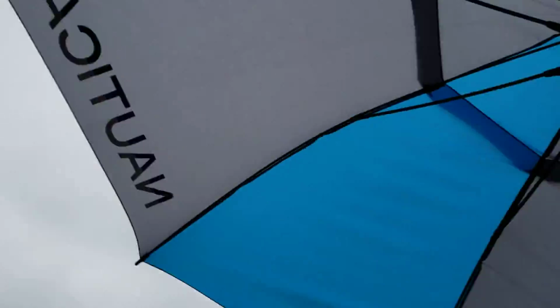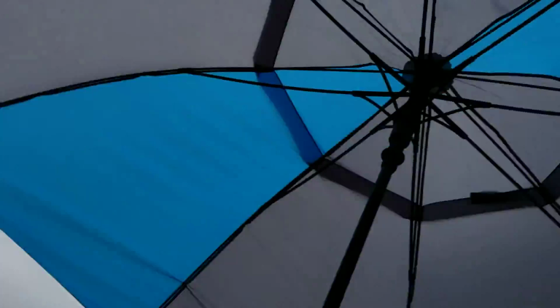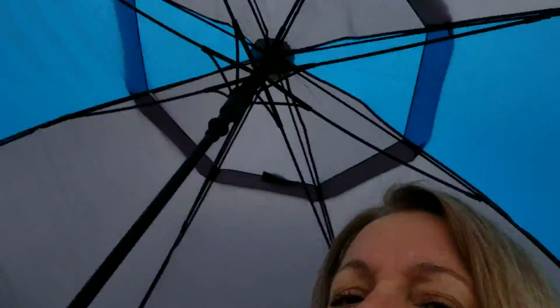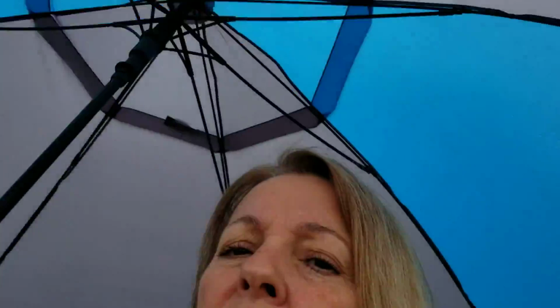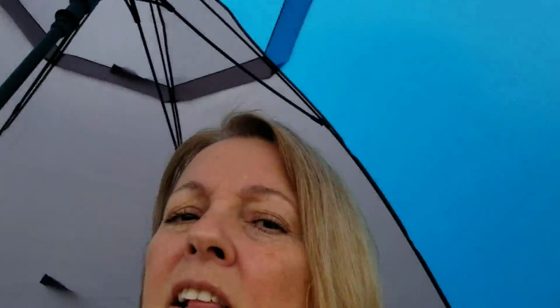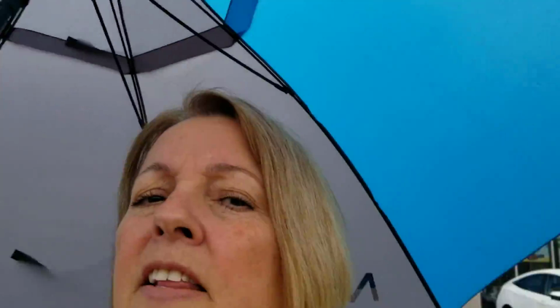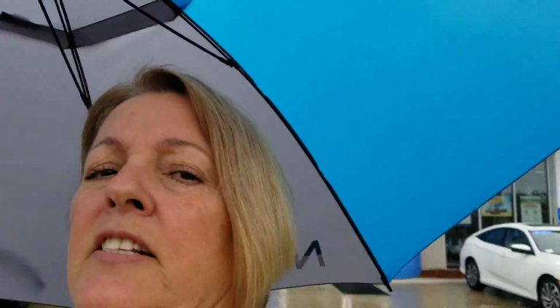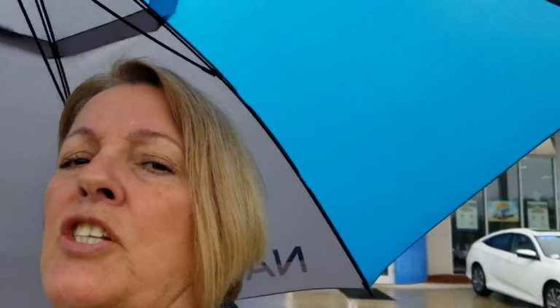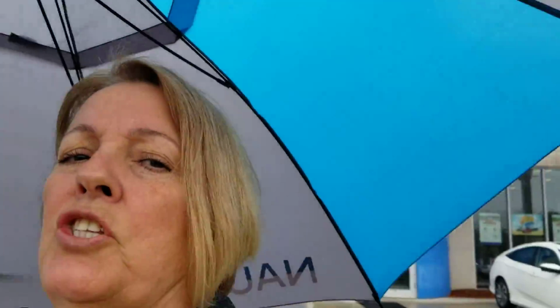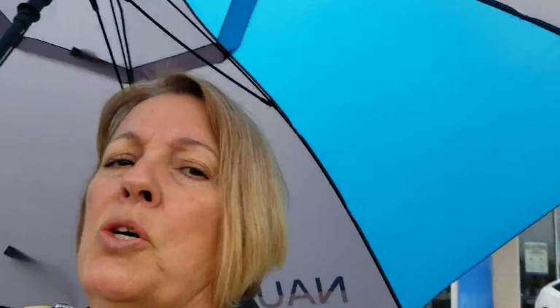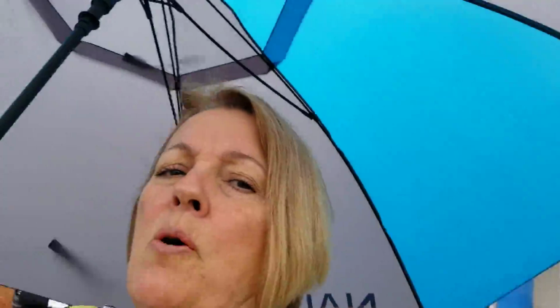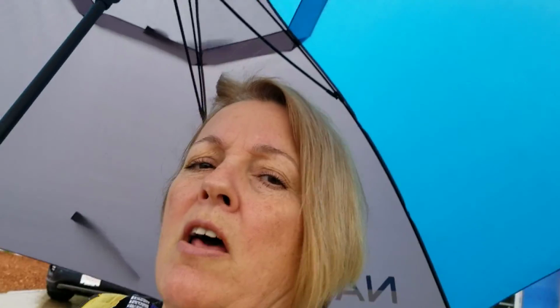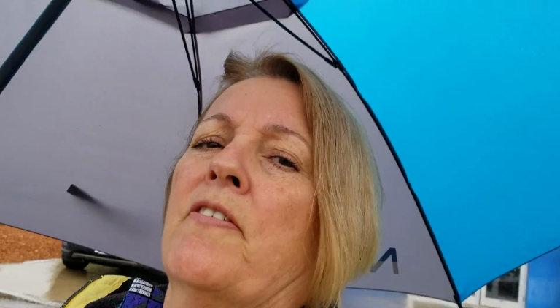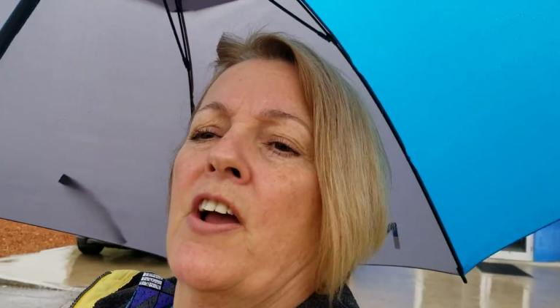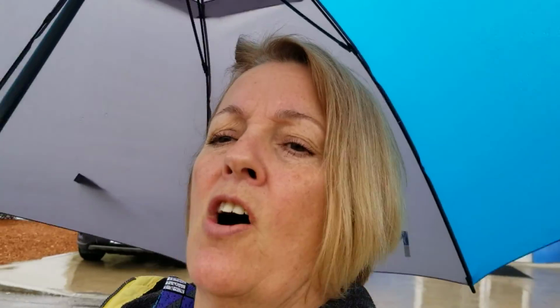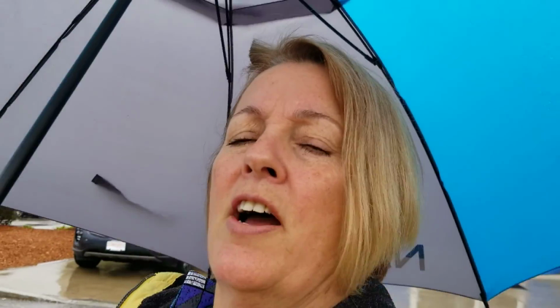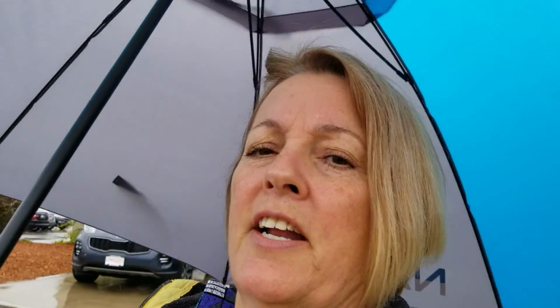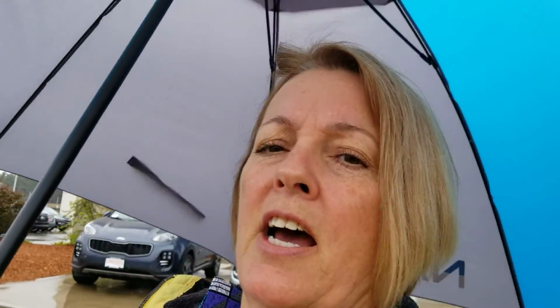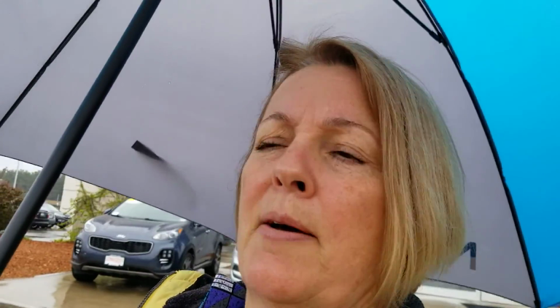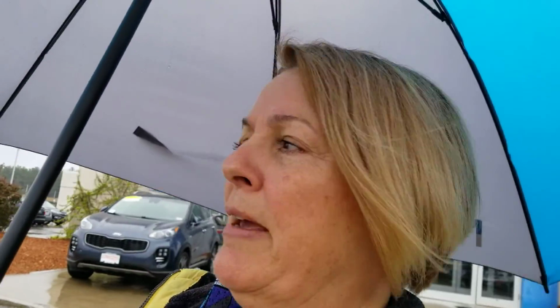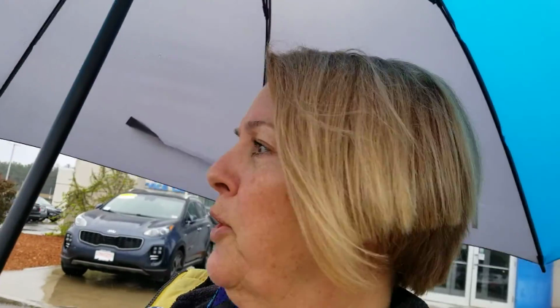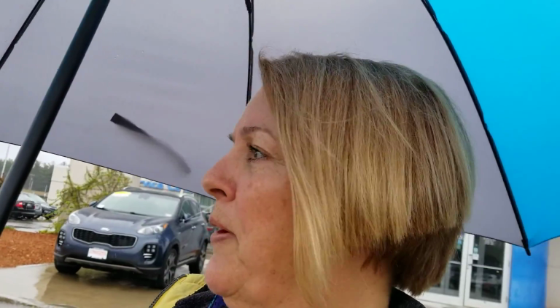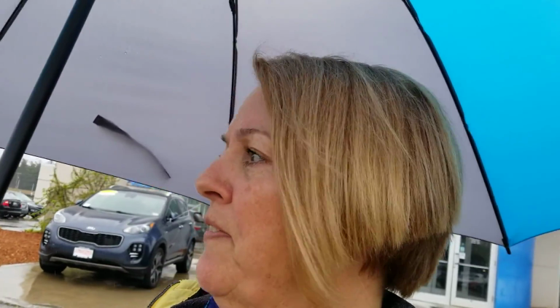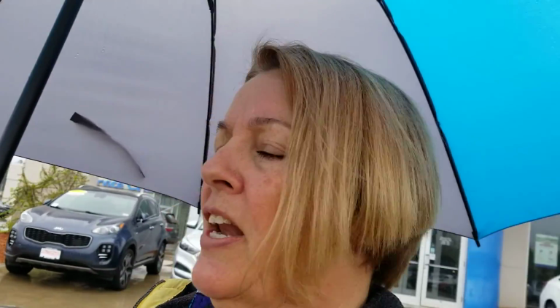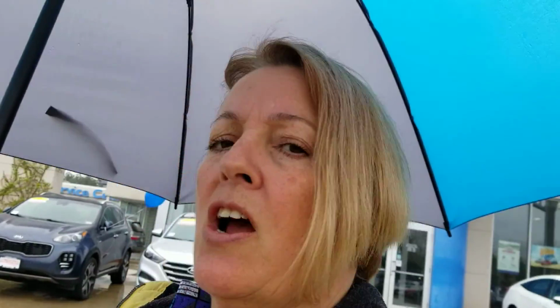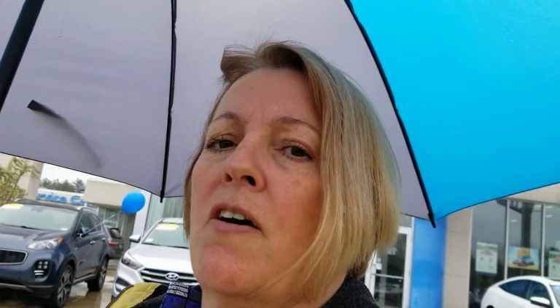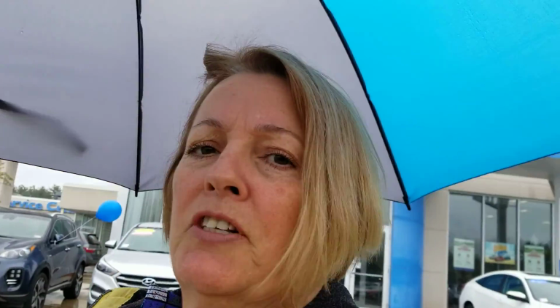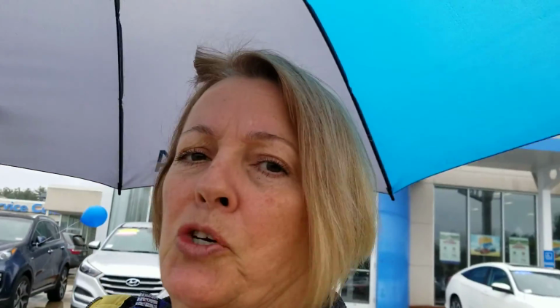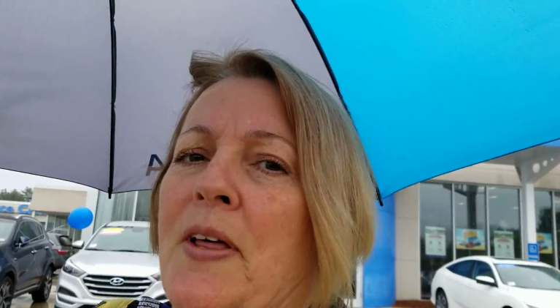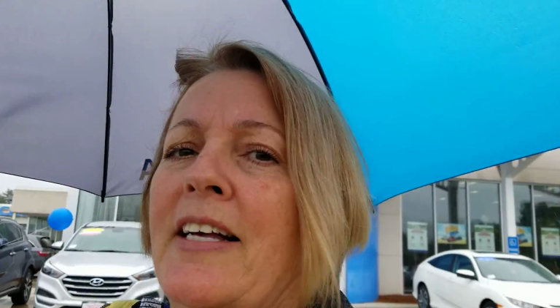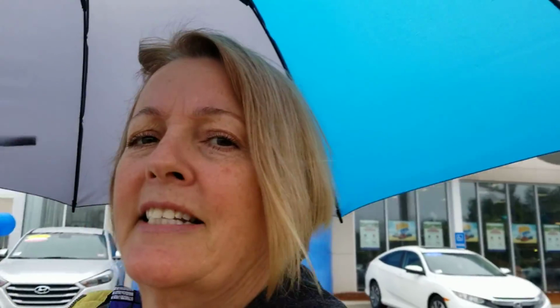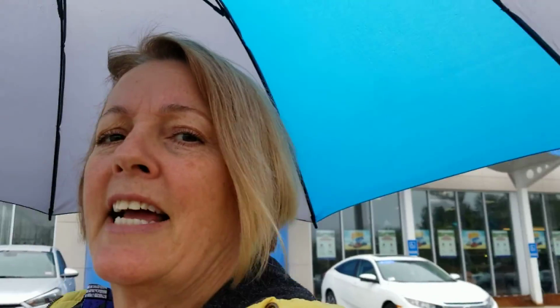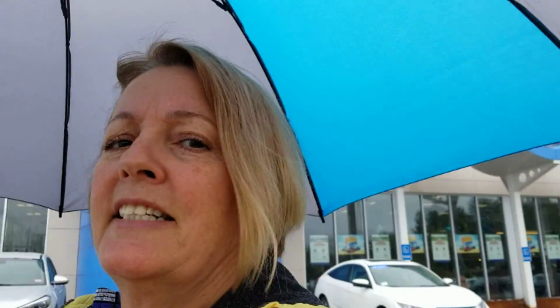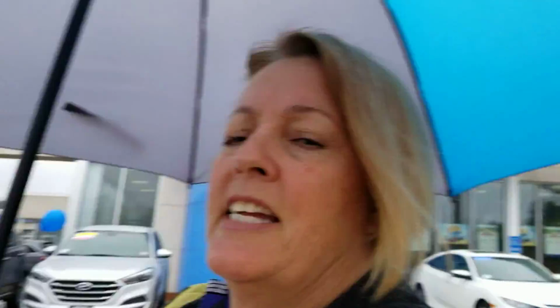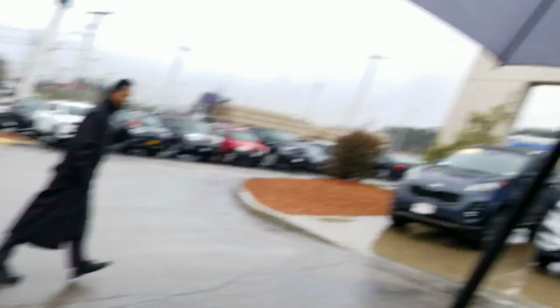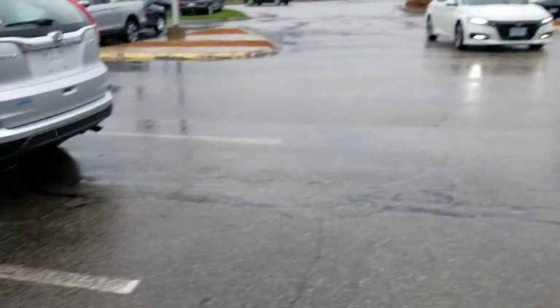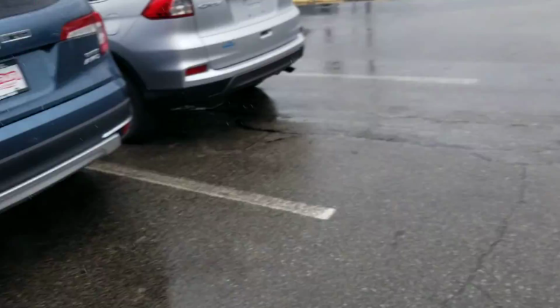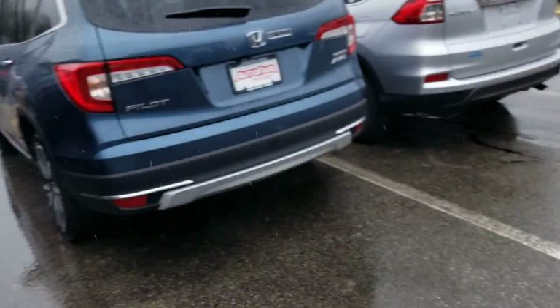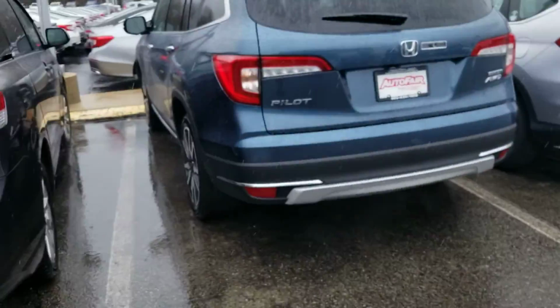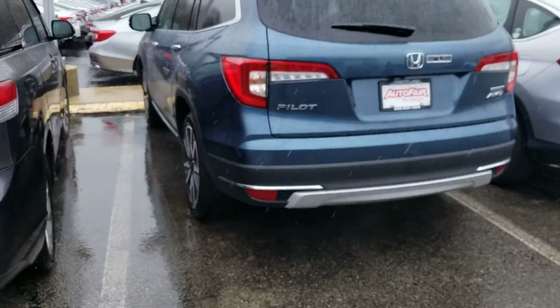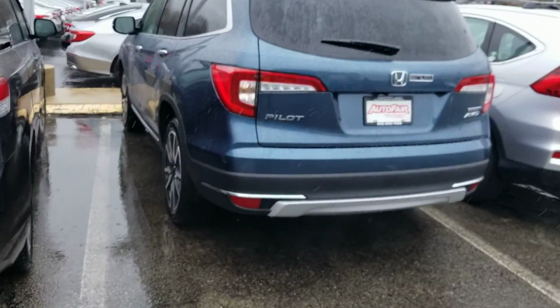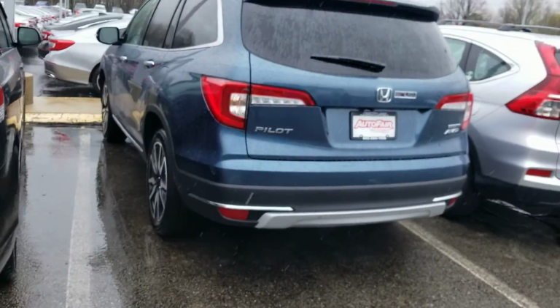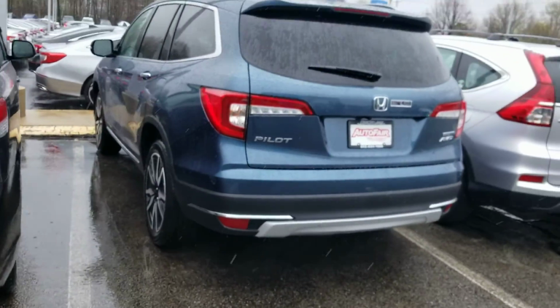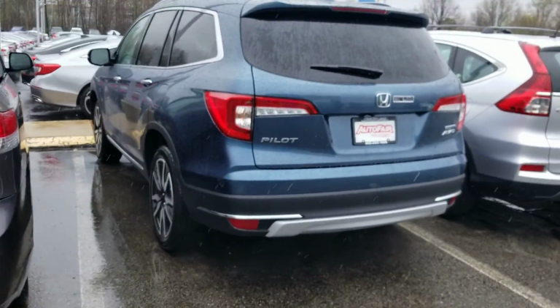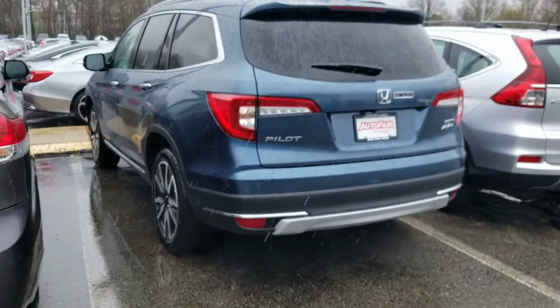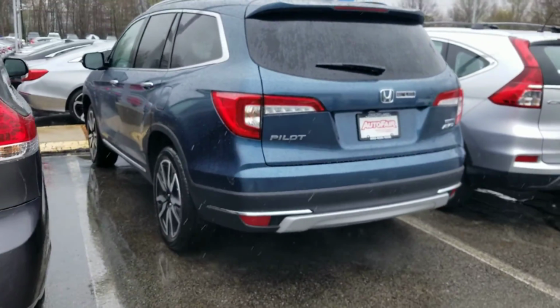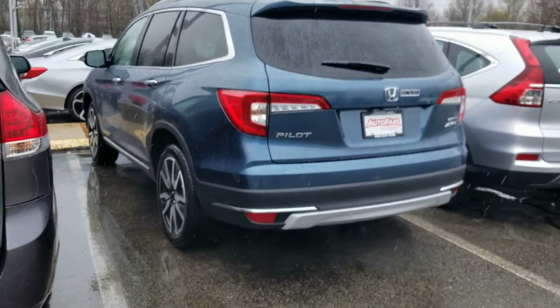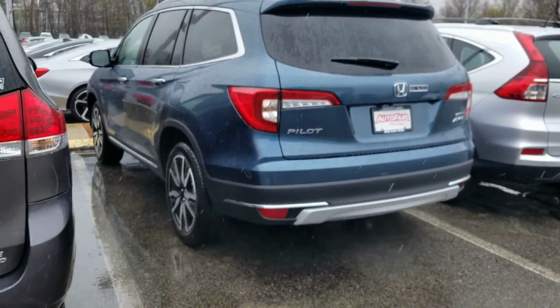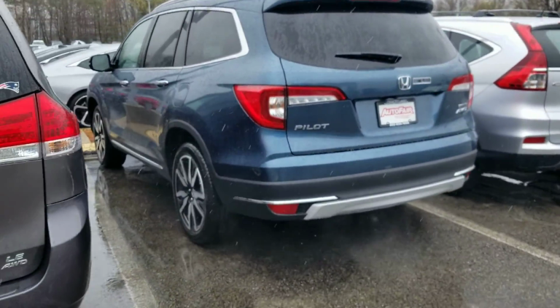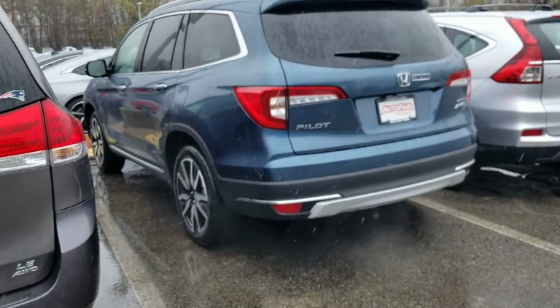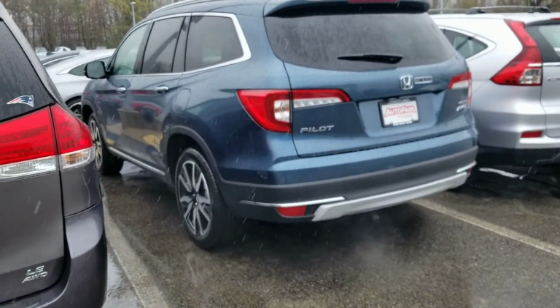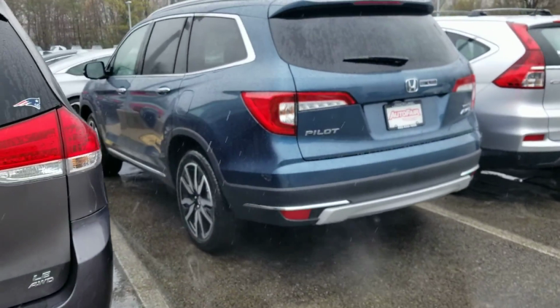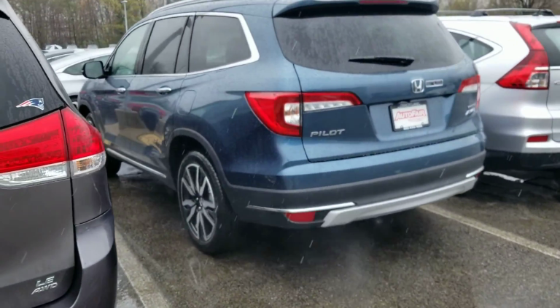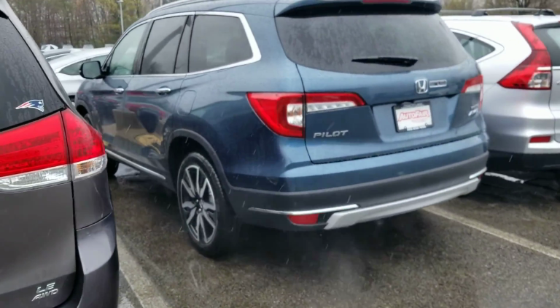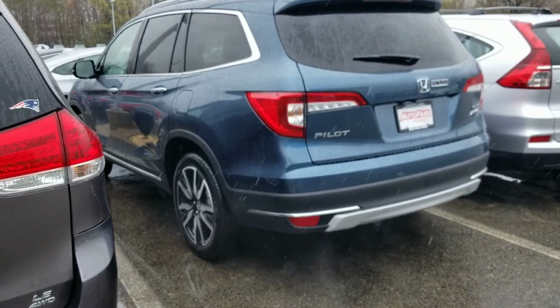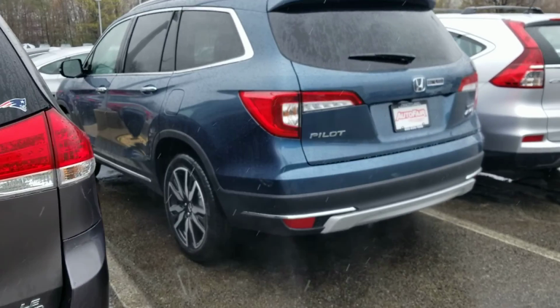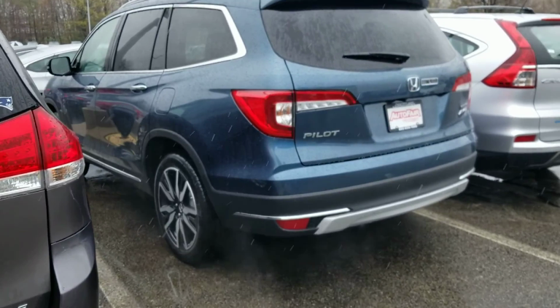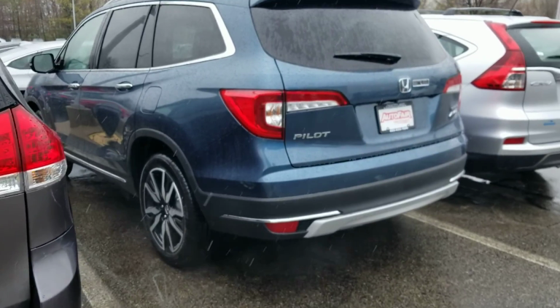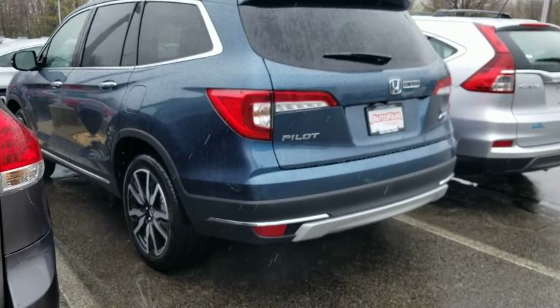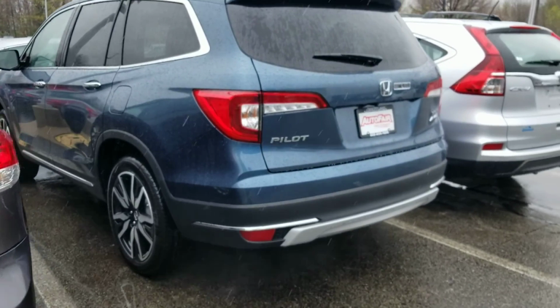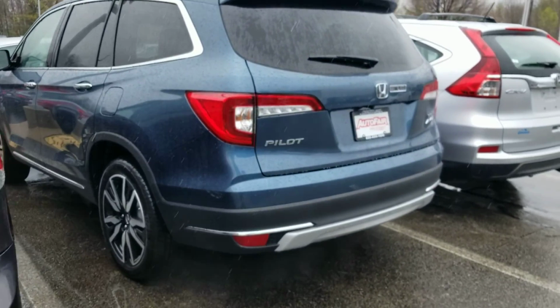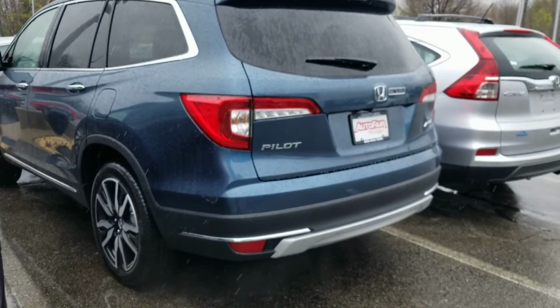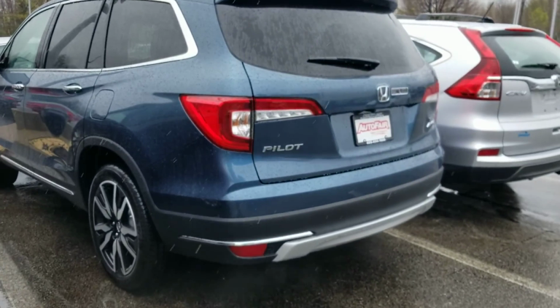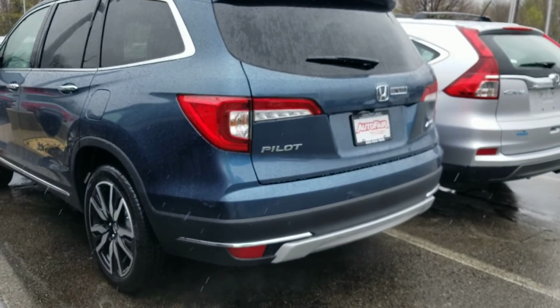Hi Holly, this is Sue from your Honda. I'm making a quick video of this 2019 Honda Pilot for you. It is a Touring model.